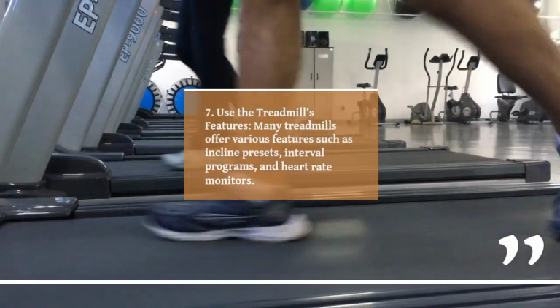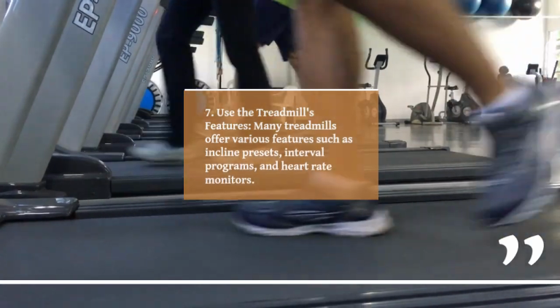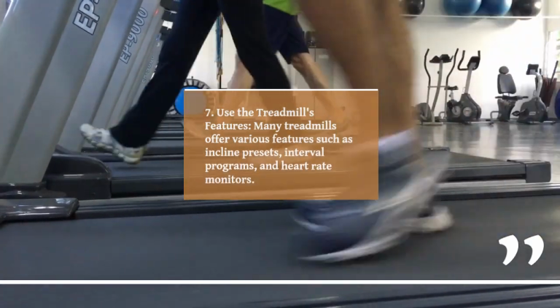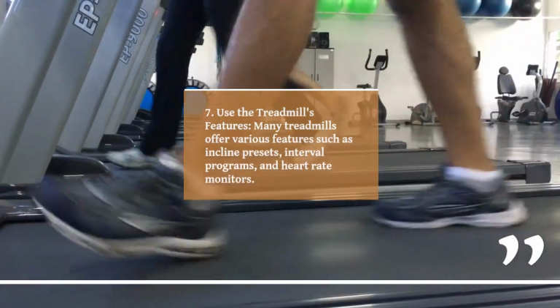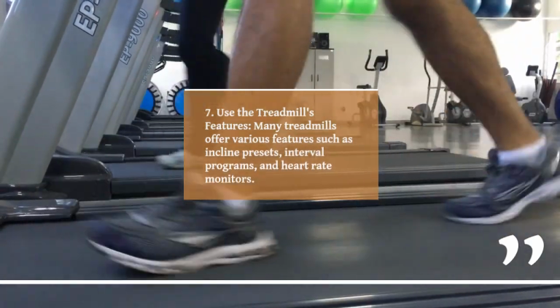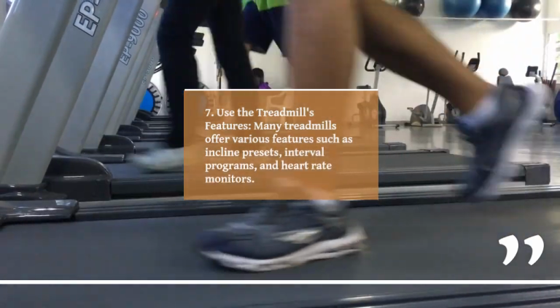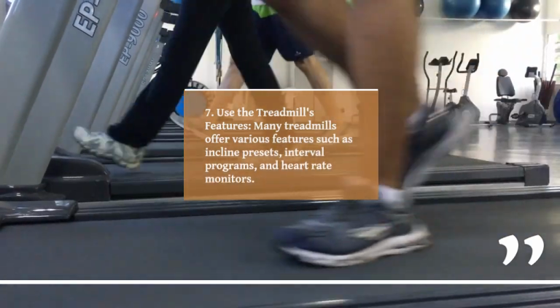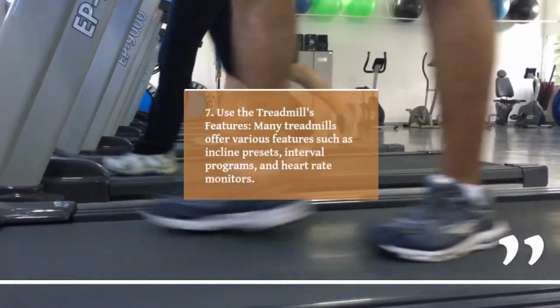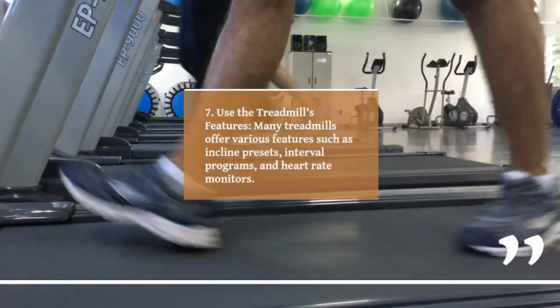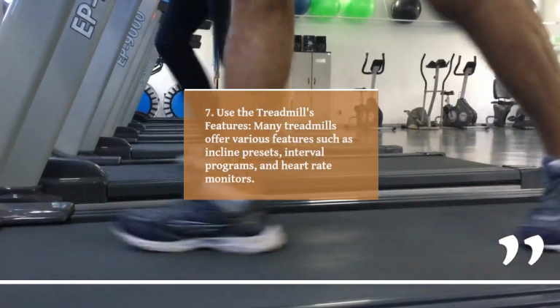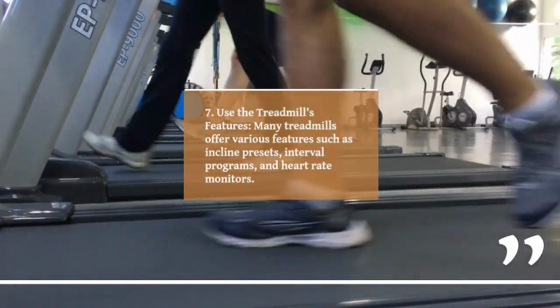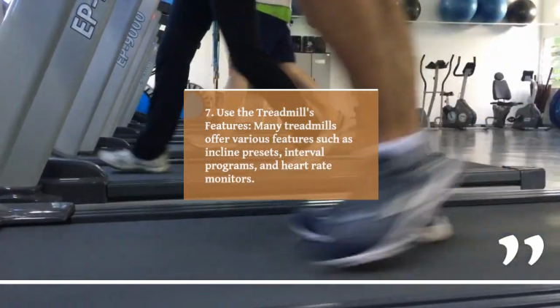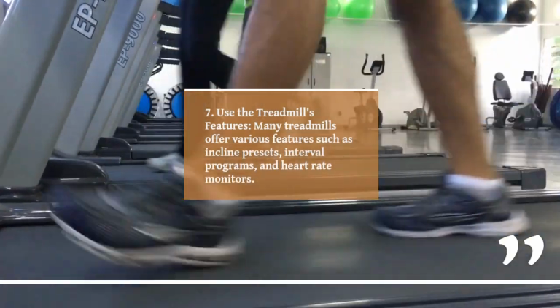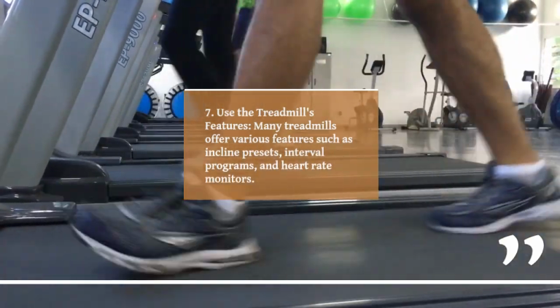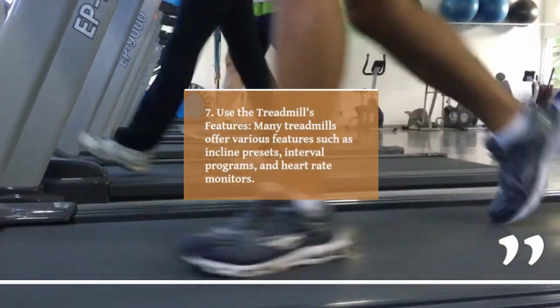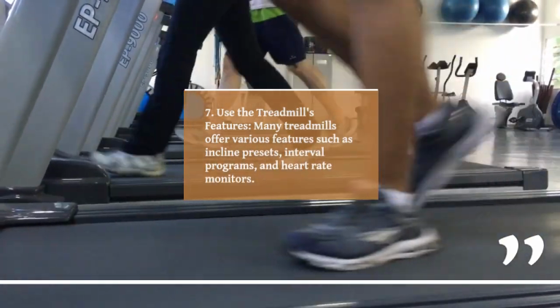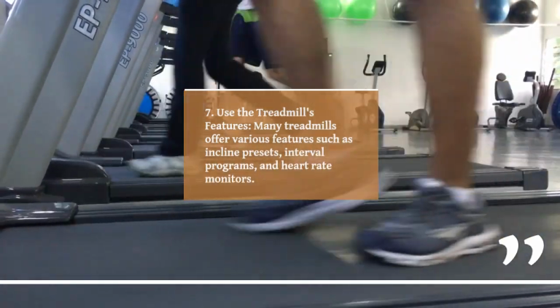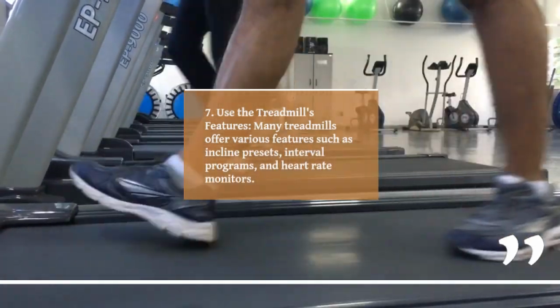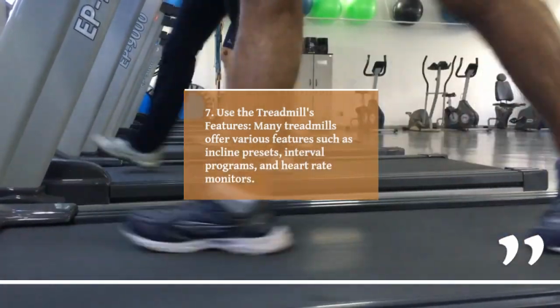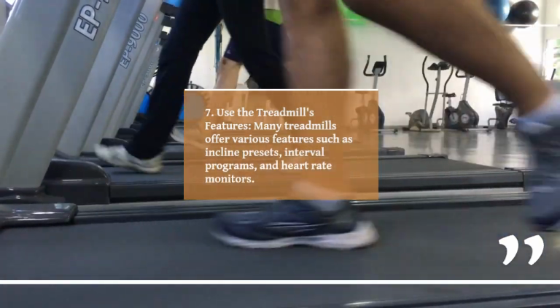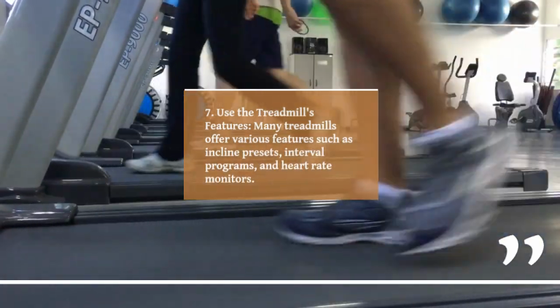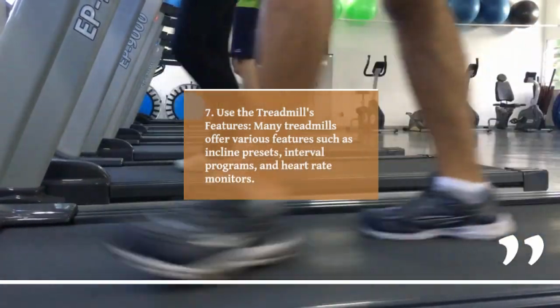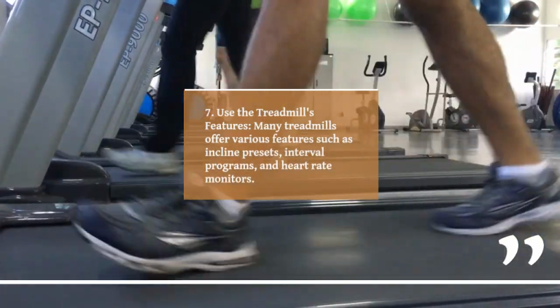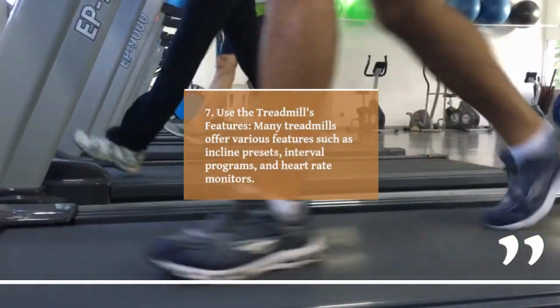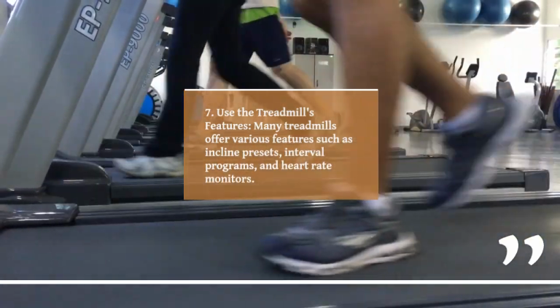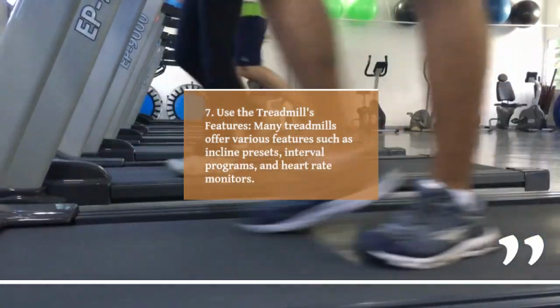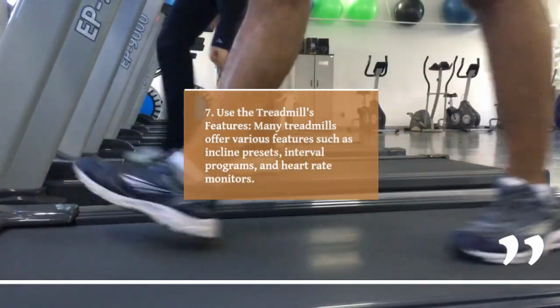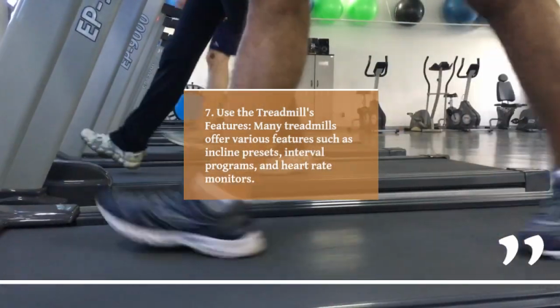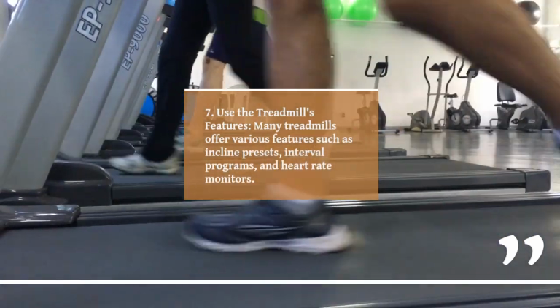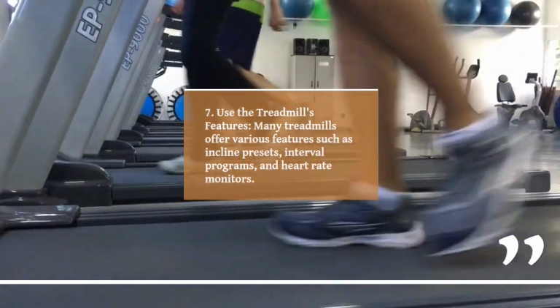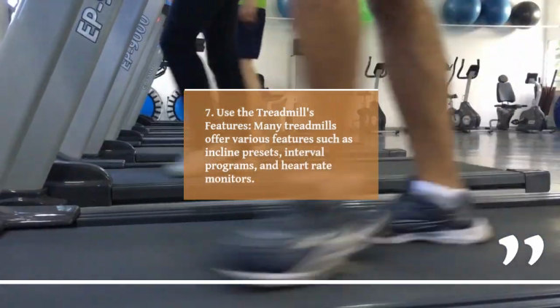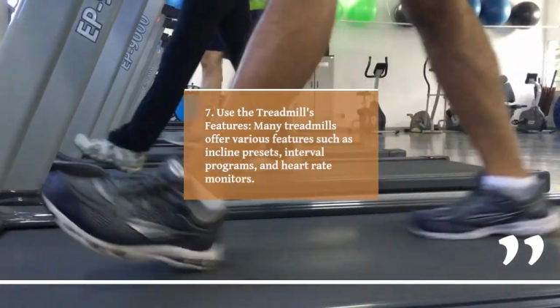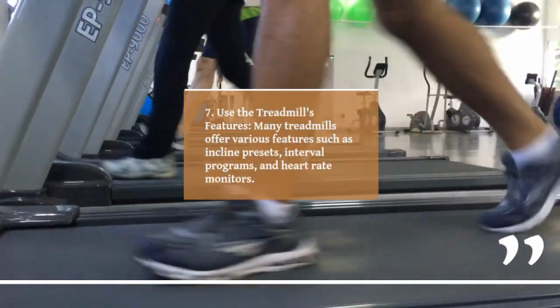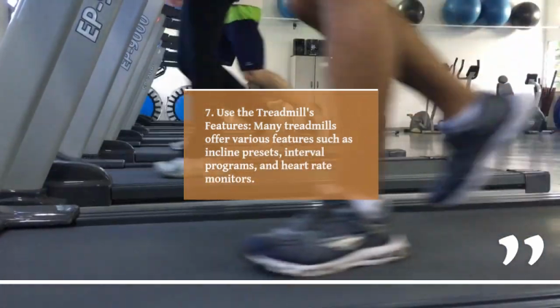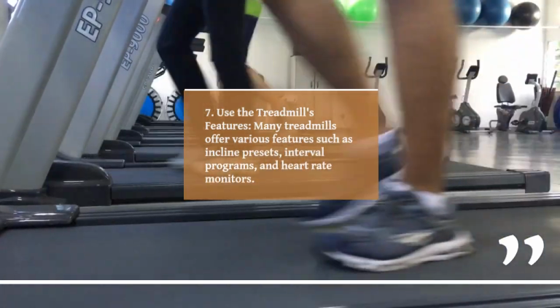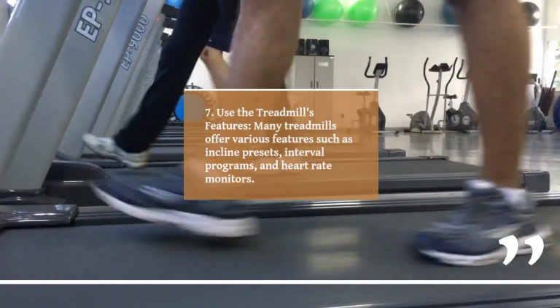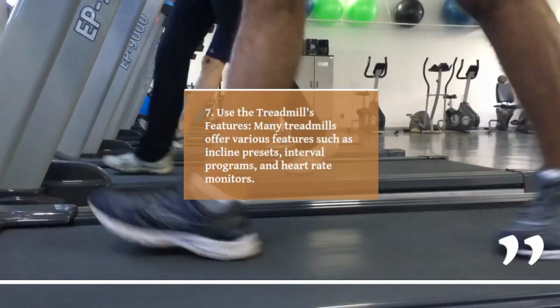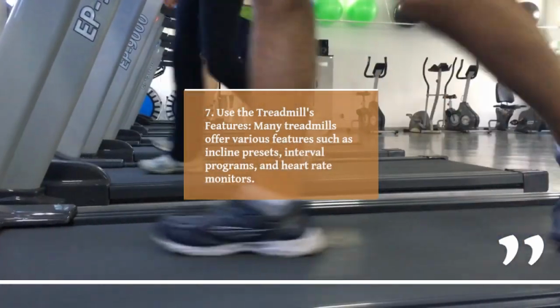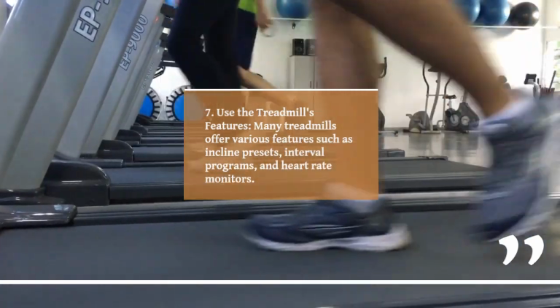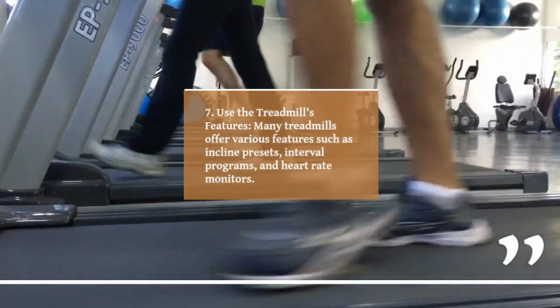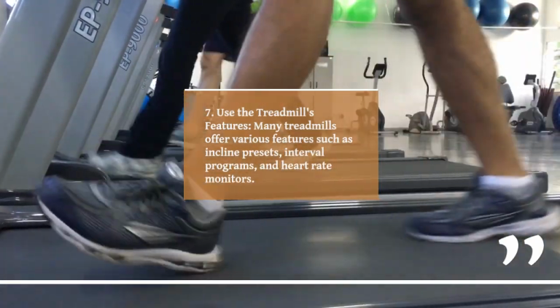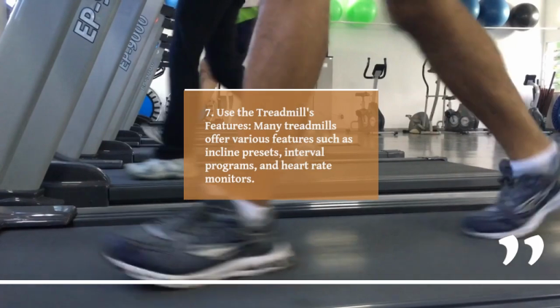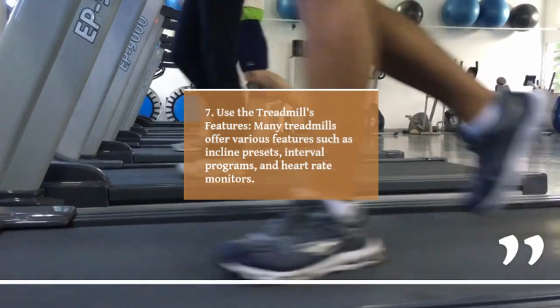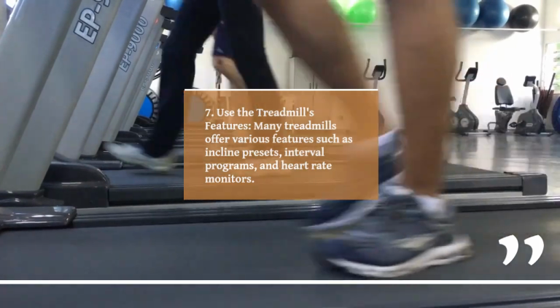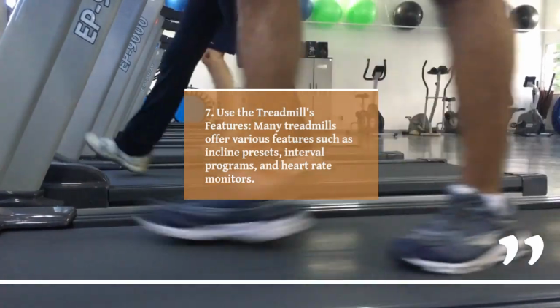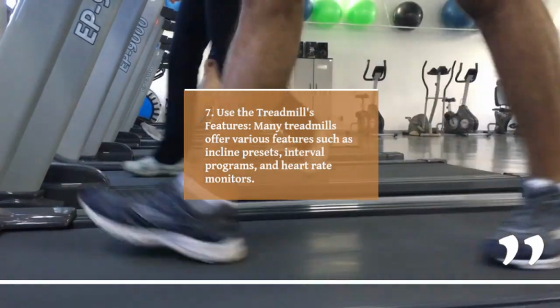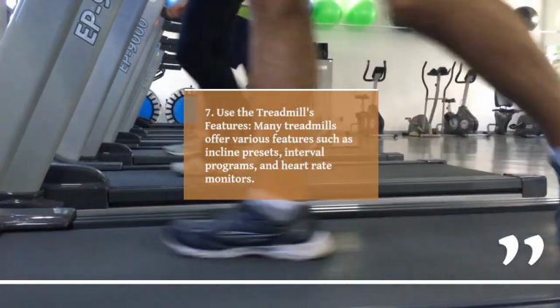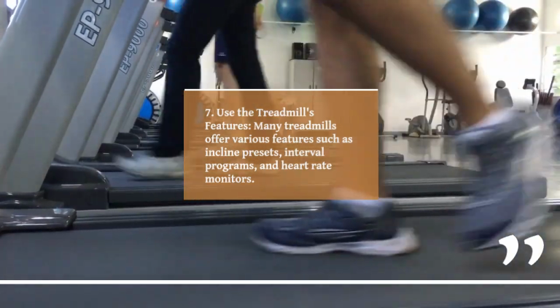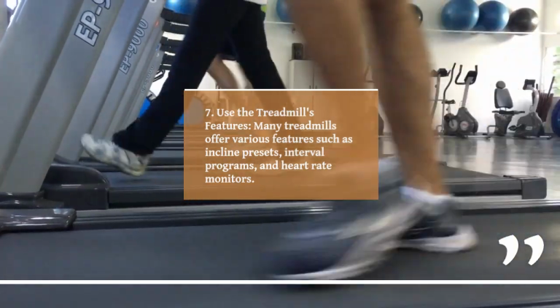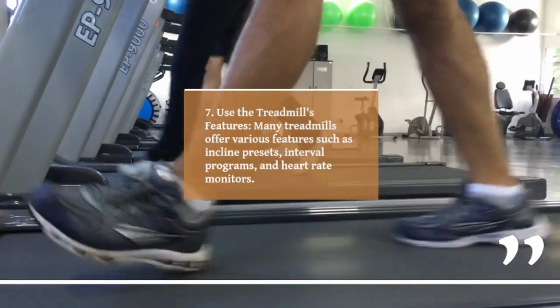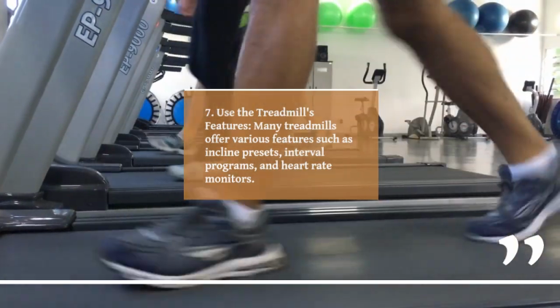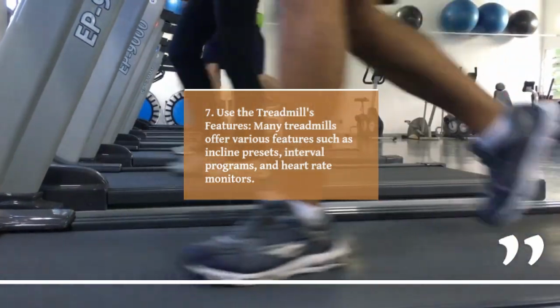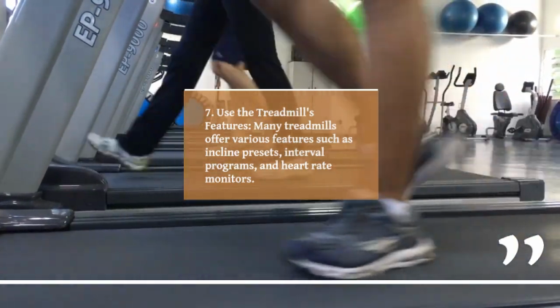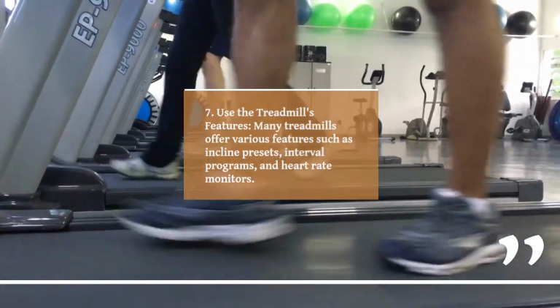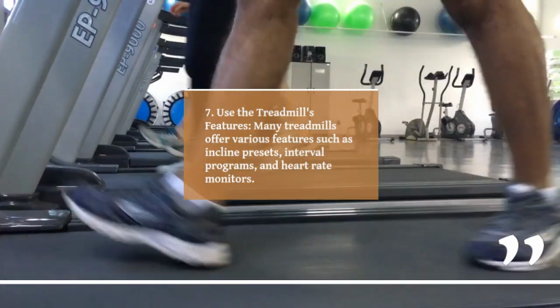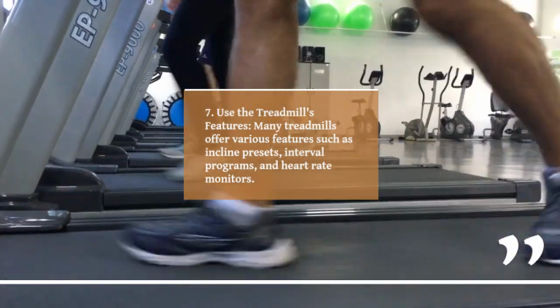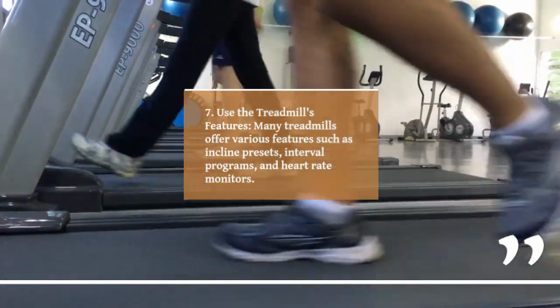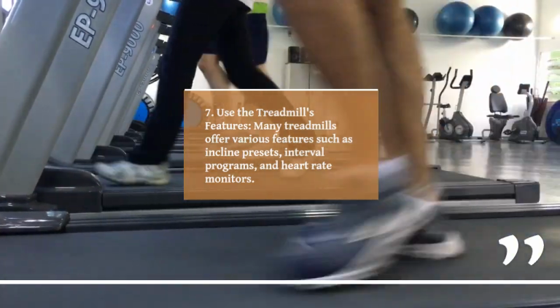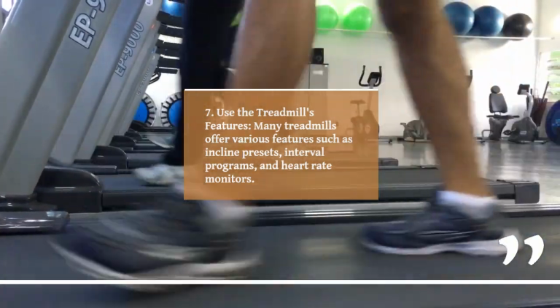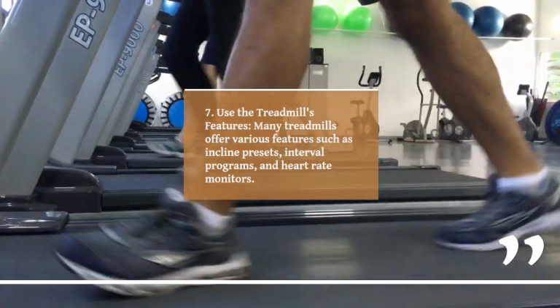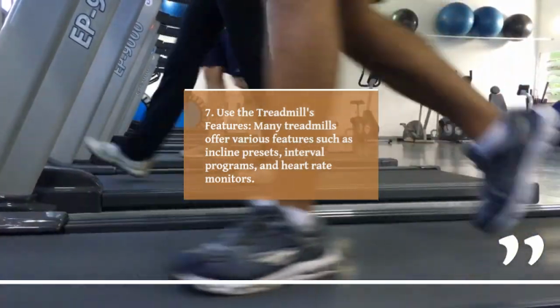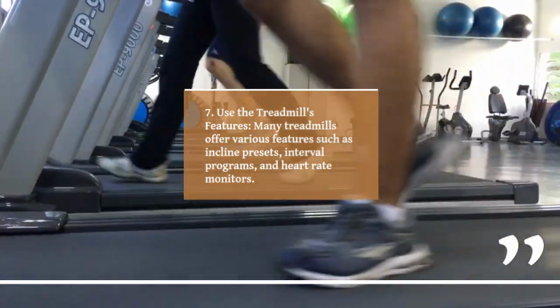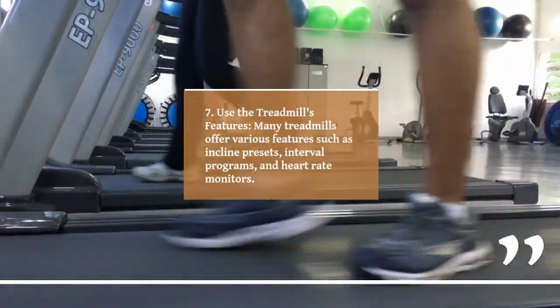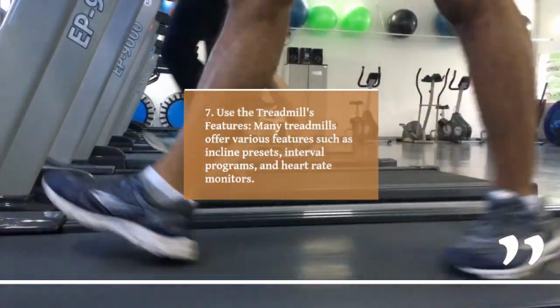7. Use the treadmill's features. Many treadmills offer various features such as incline presets, interval programs, and heart rate monitors.